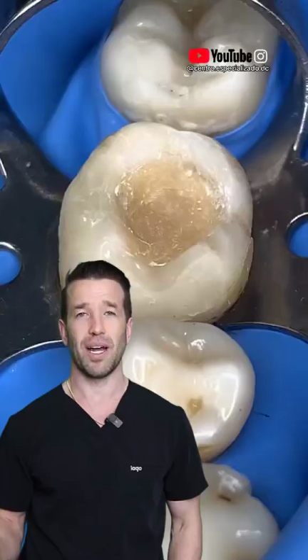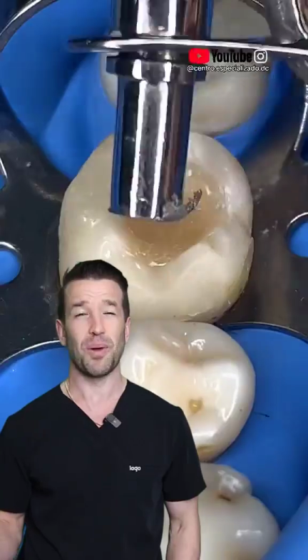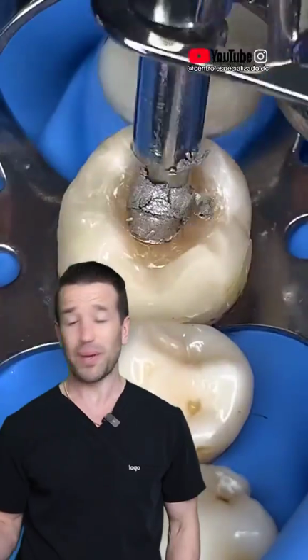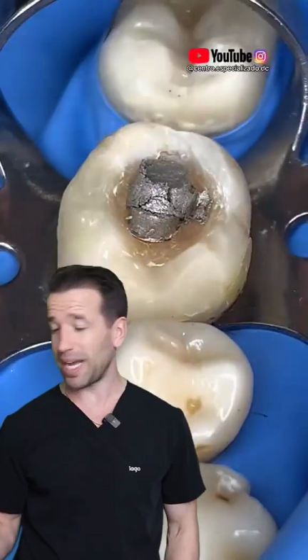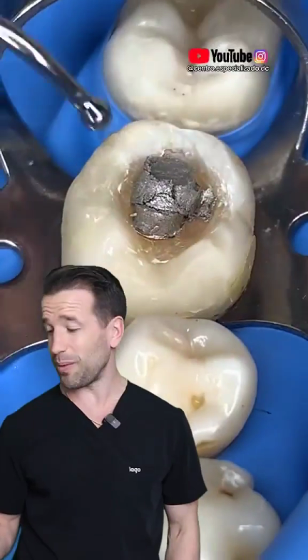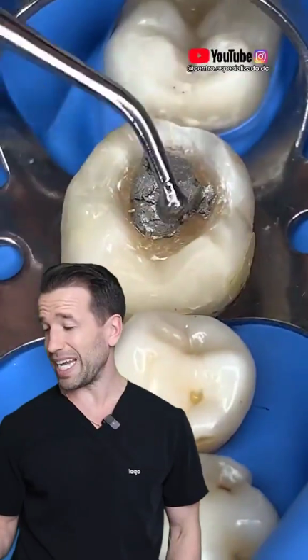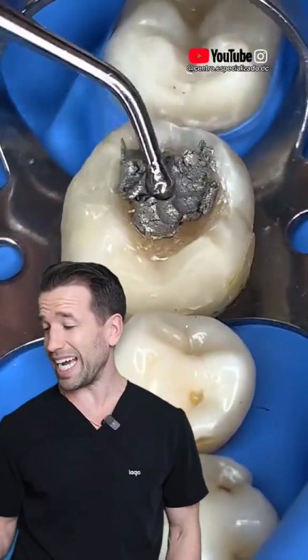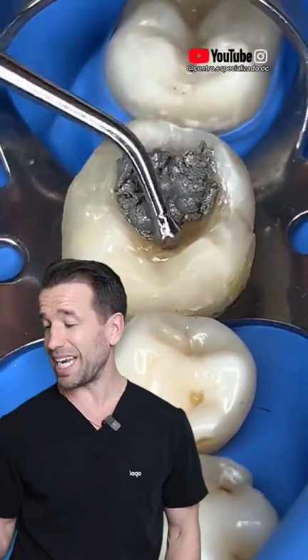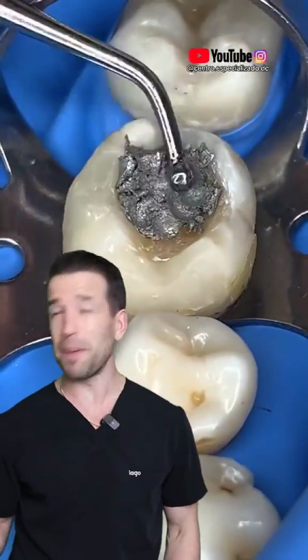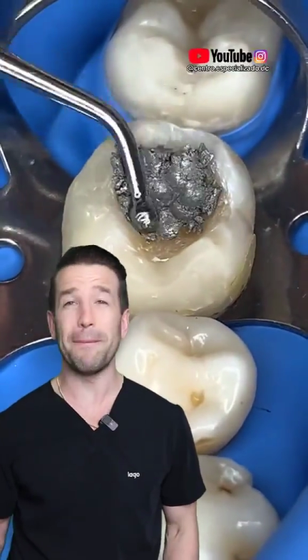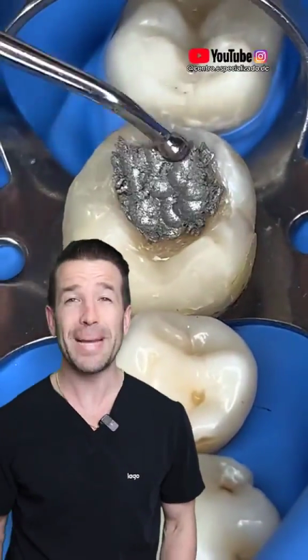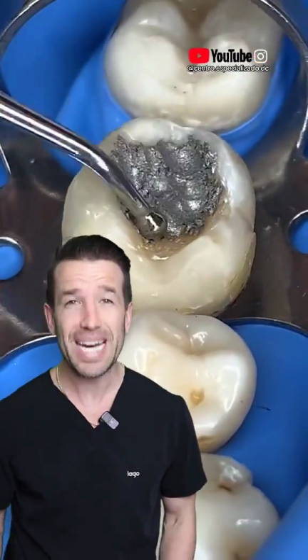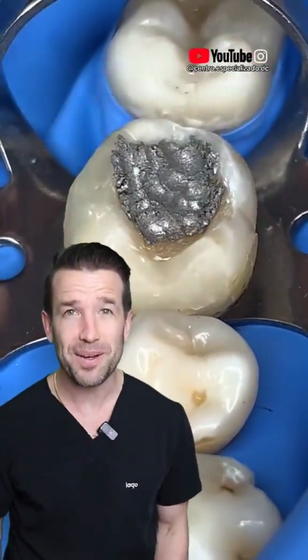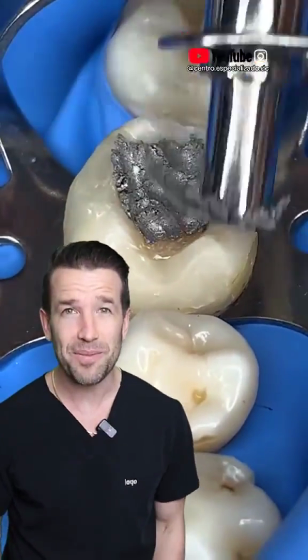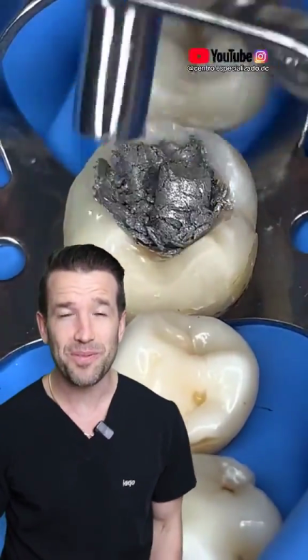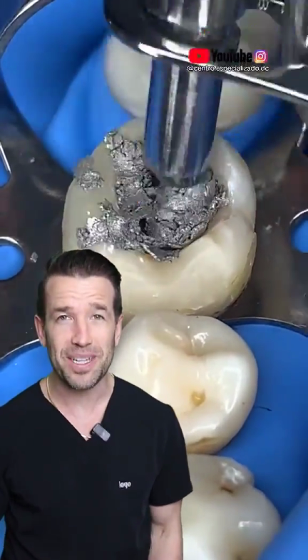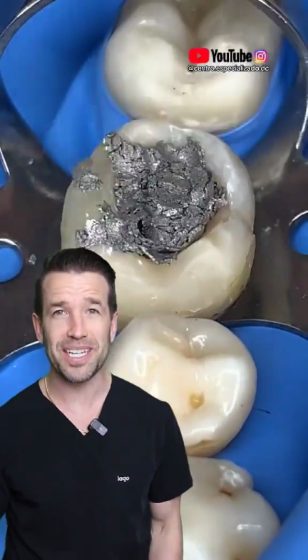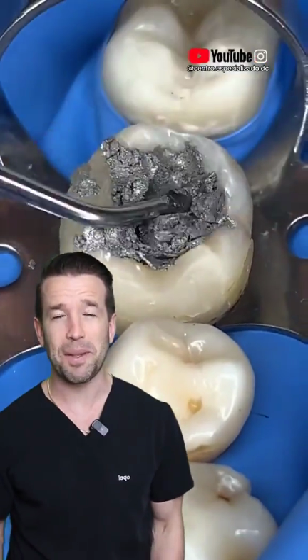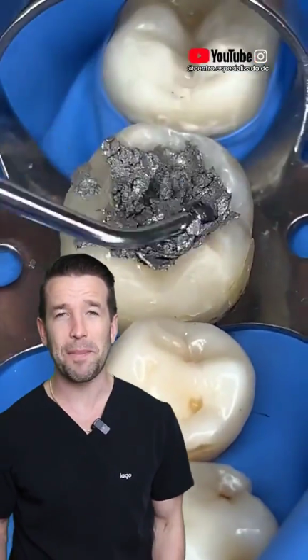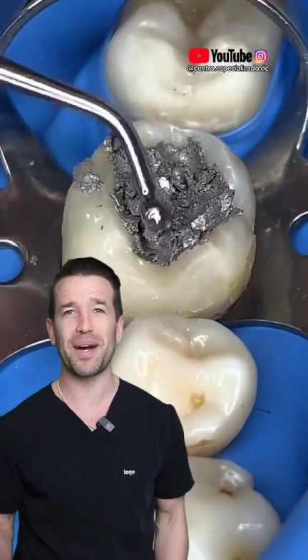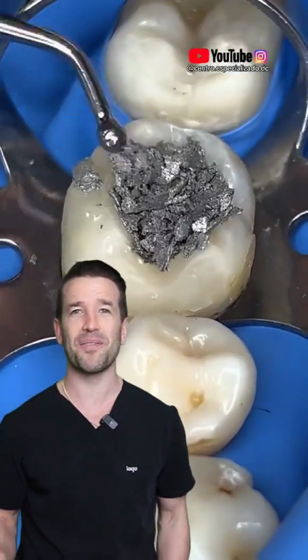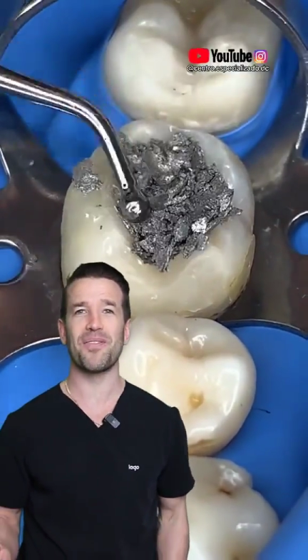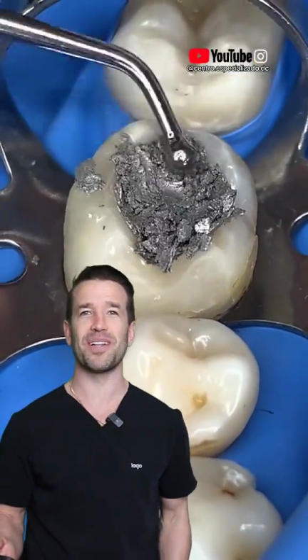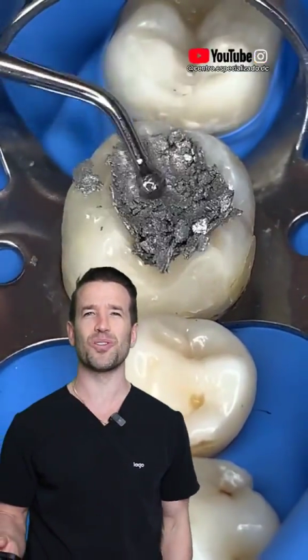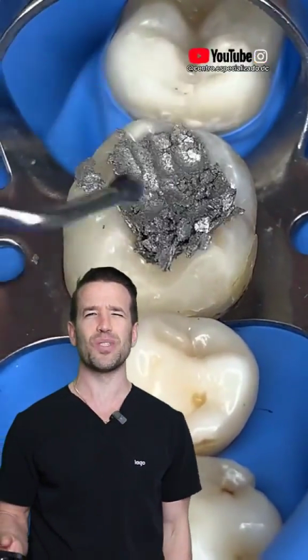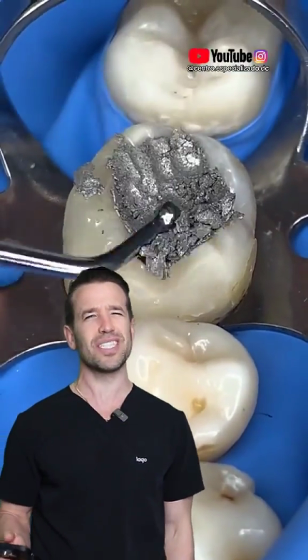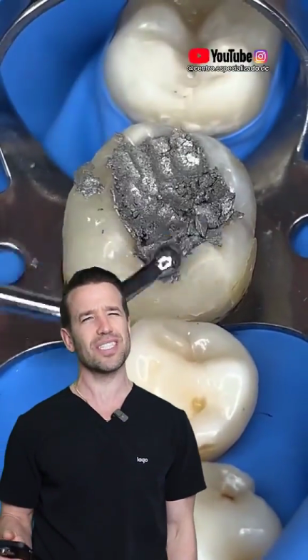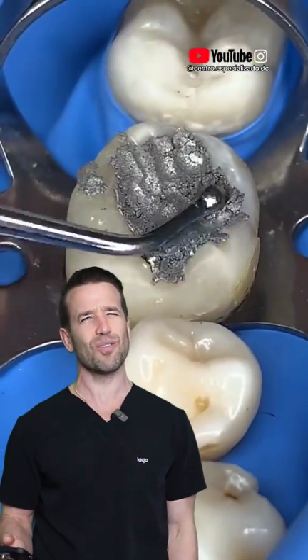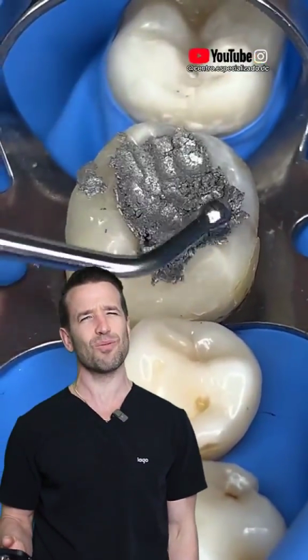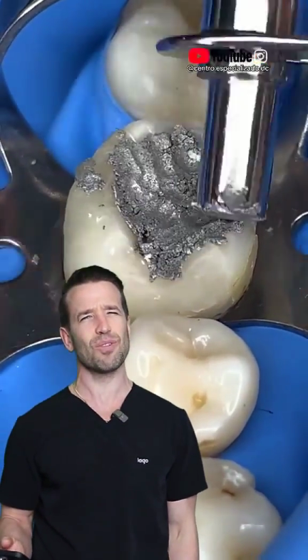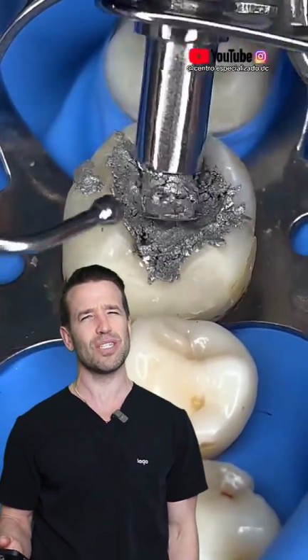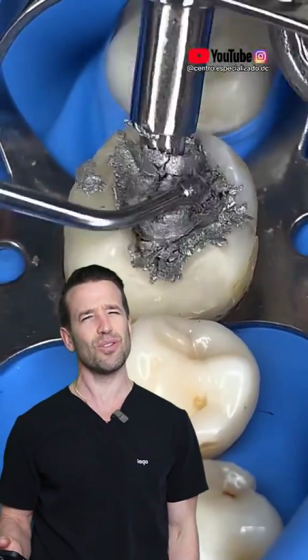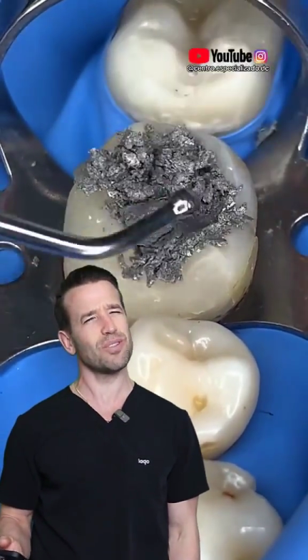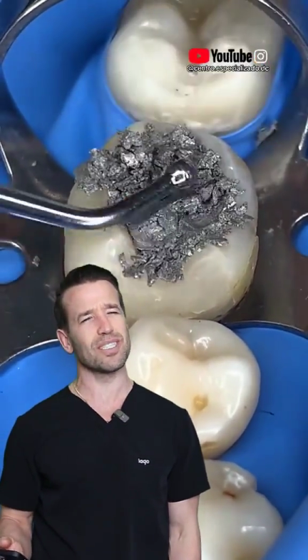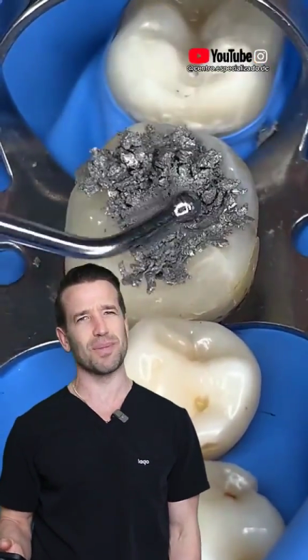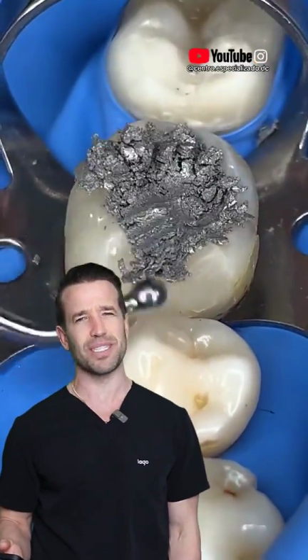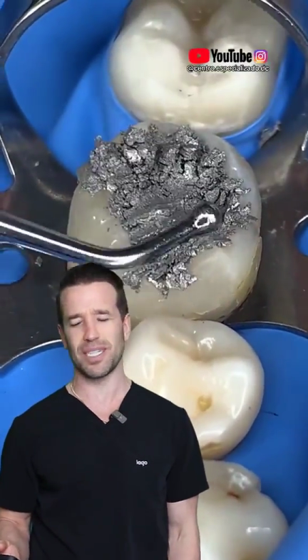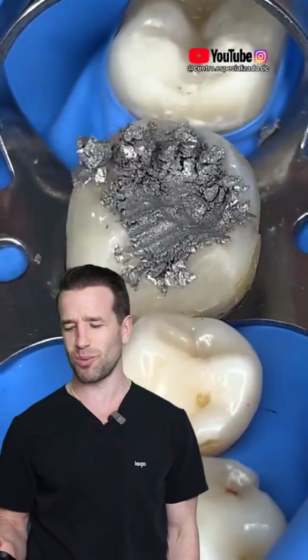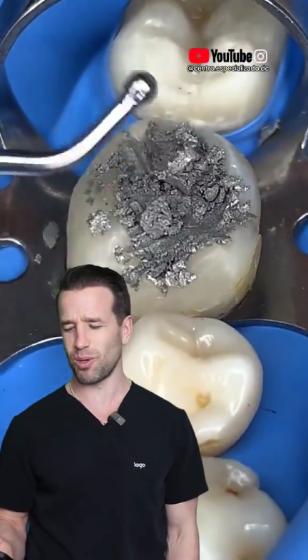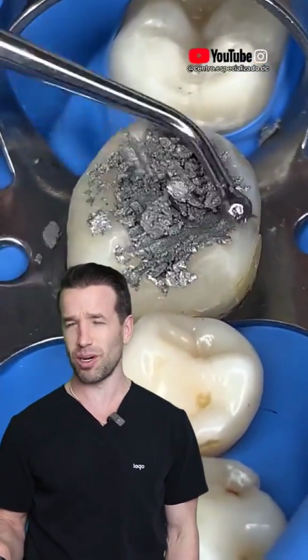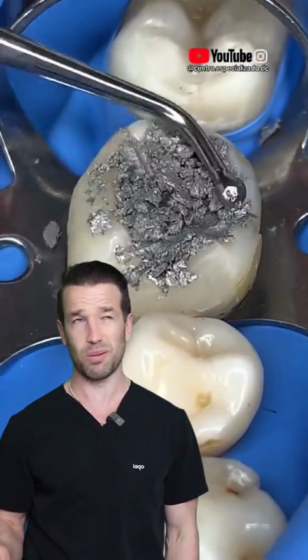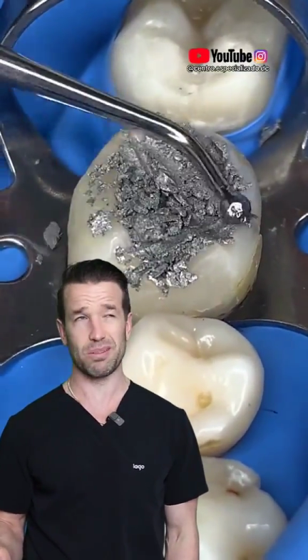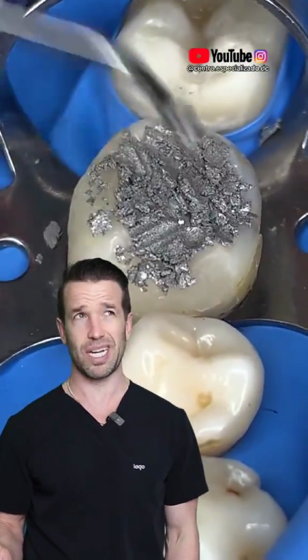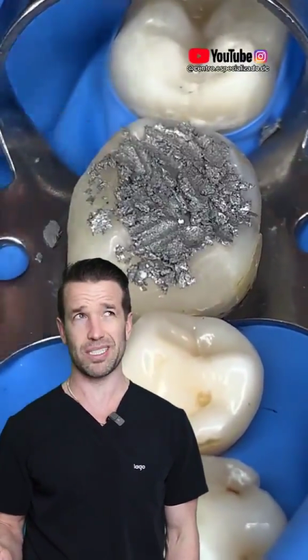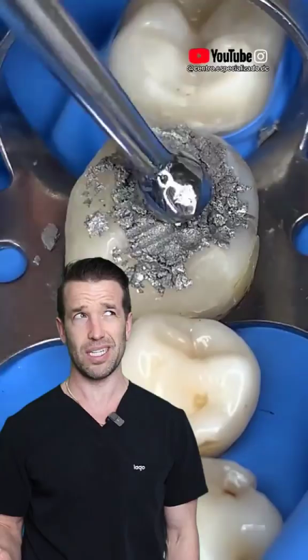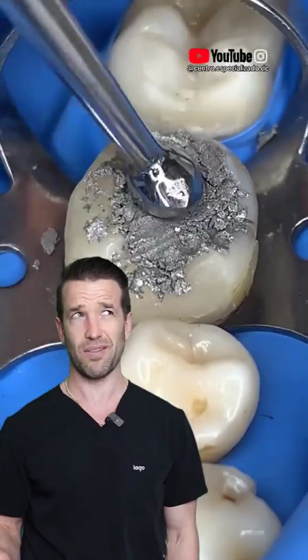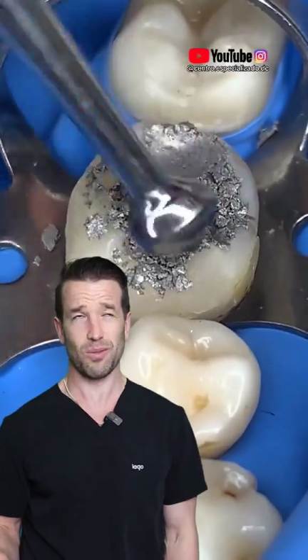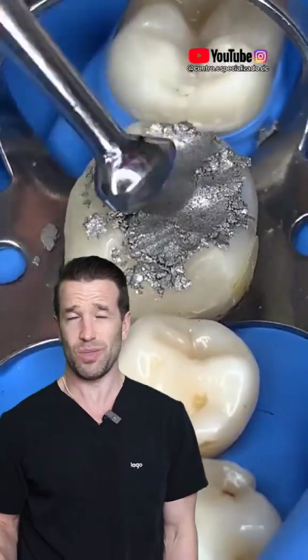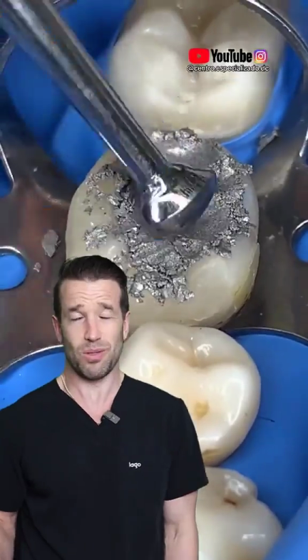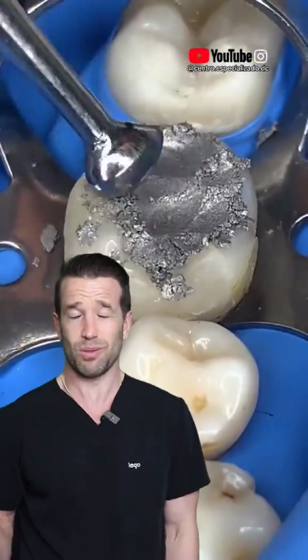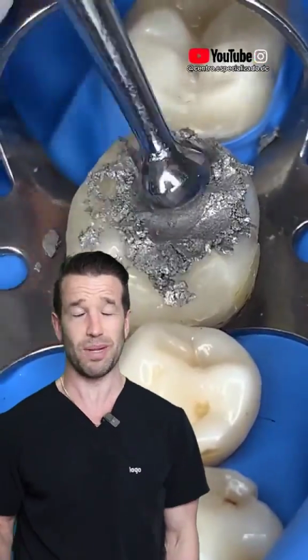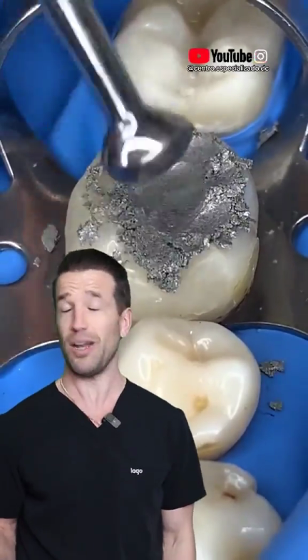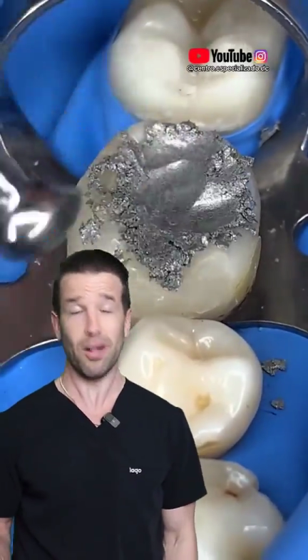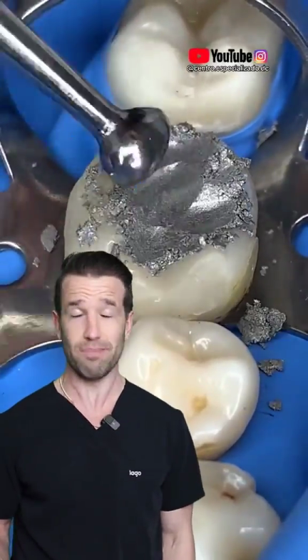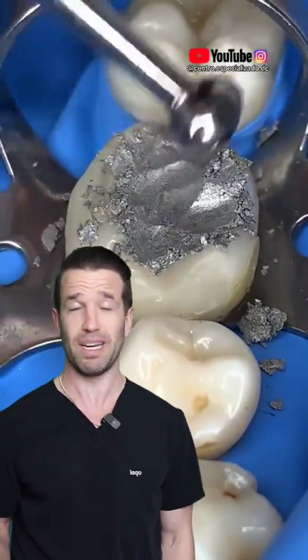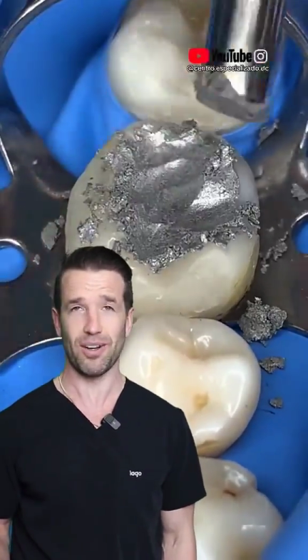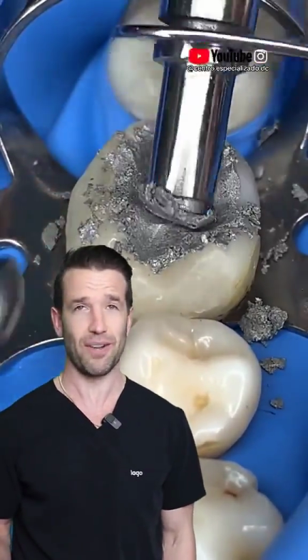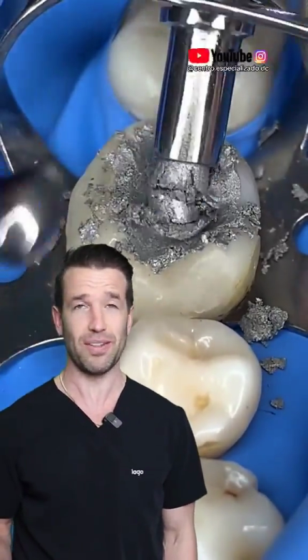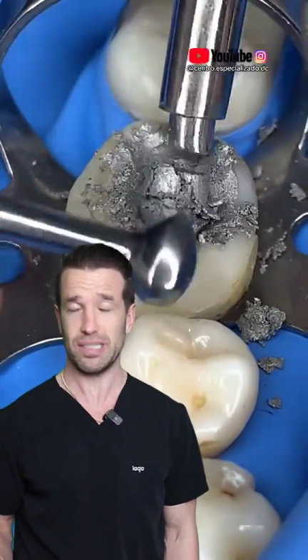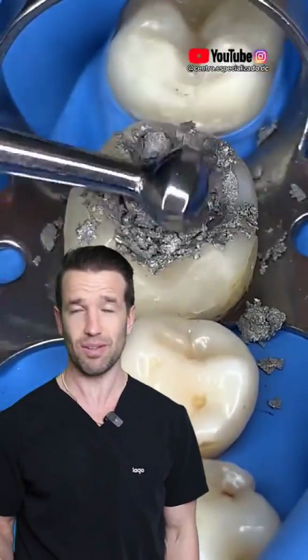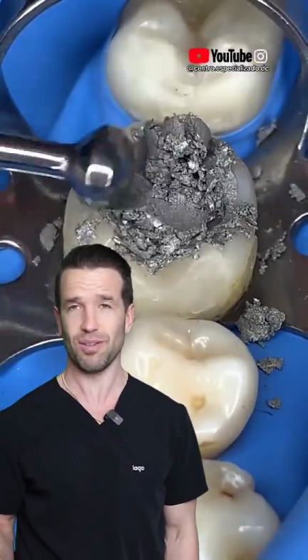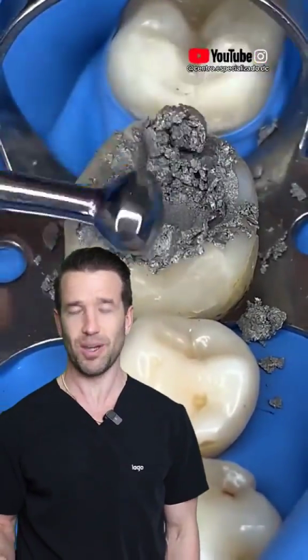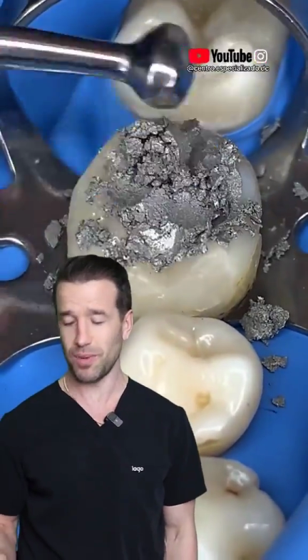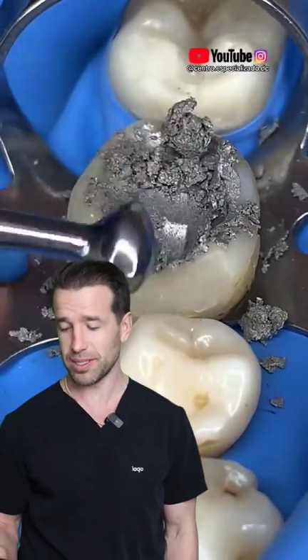All right, what do we got? We got an amalgam filling — amalgam fillings. We just don't really use as much anymore, almost actually never. We don't do it at all at our office — zero, not once.